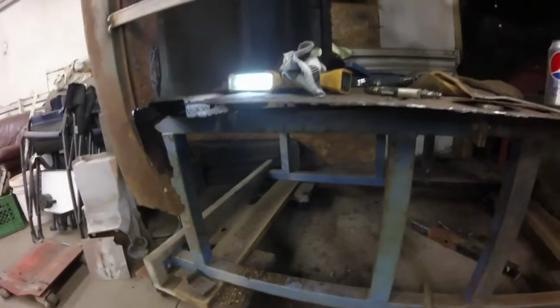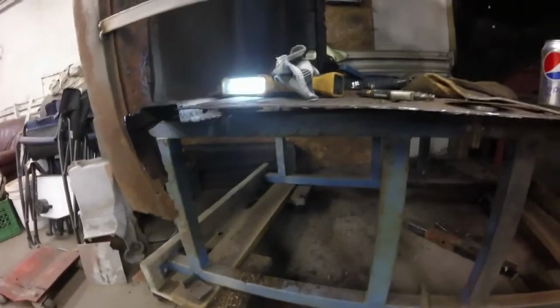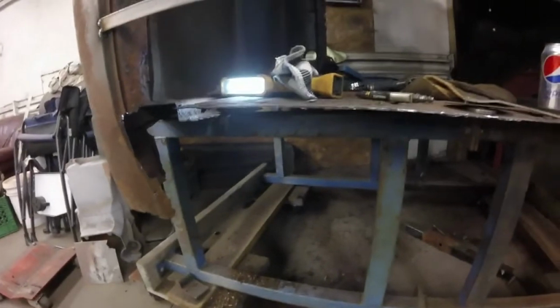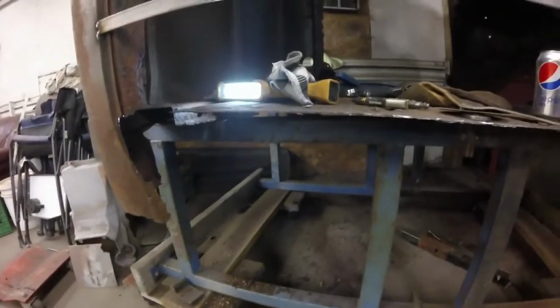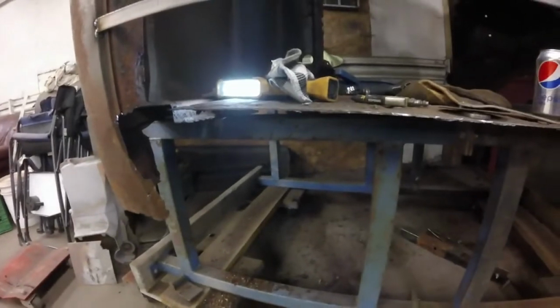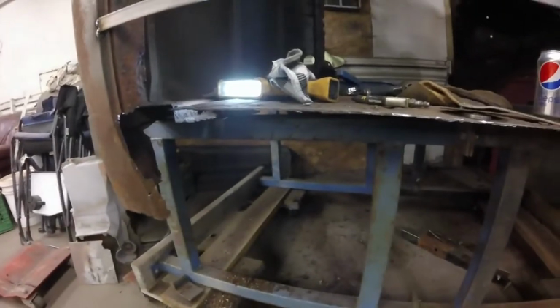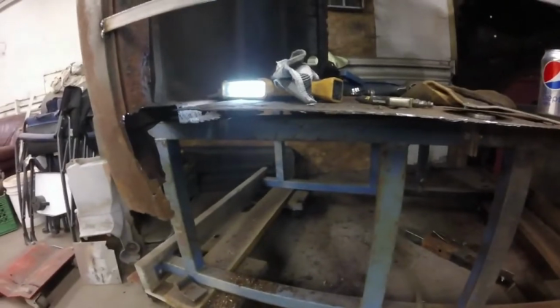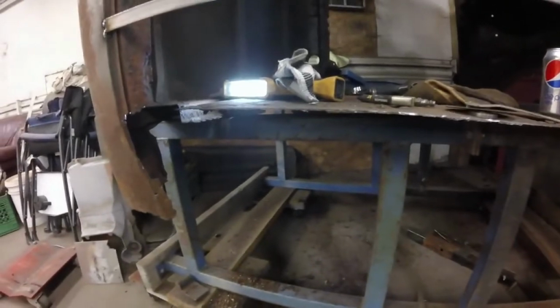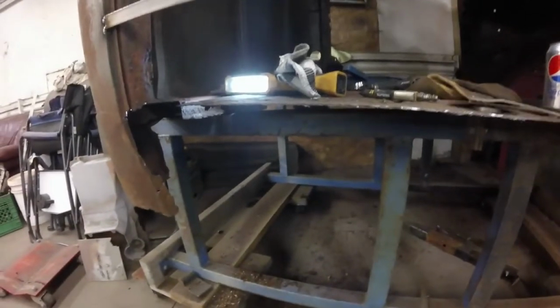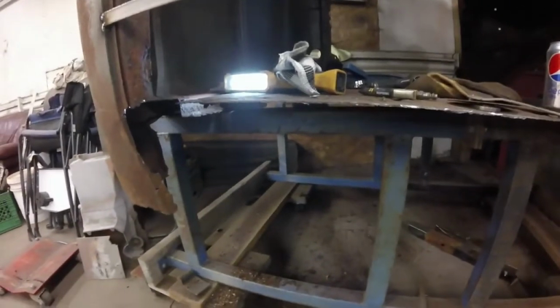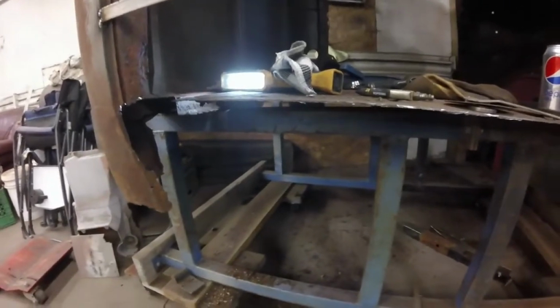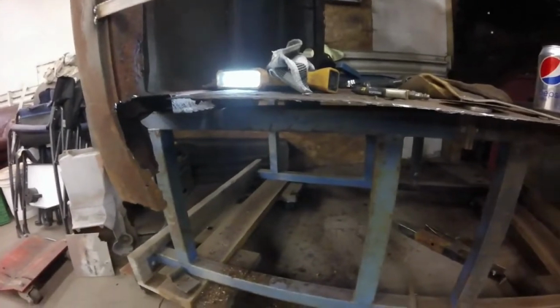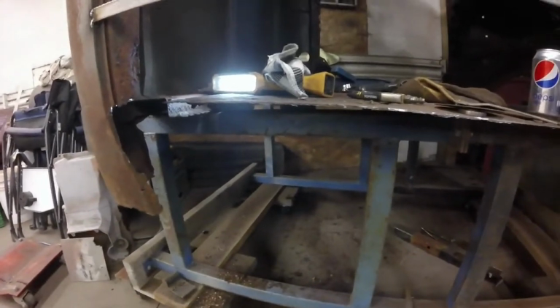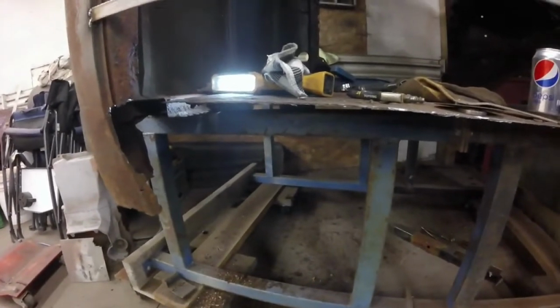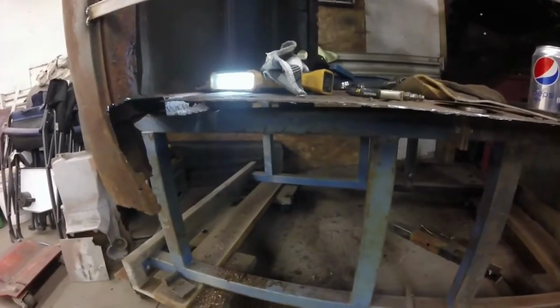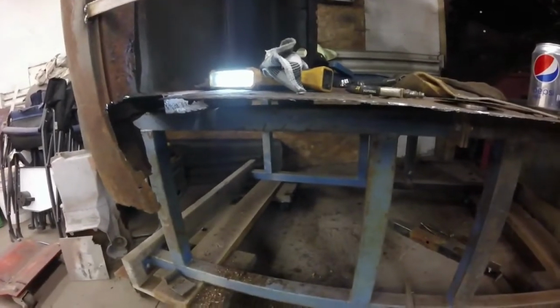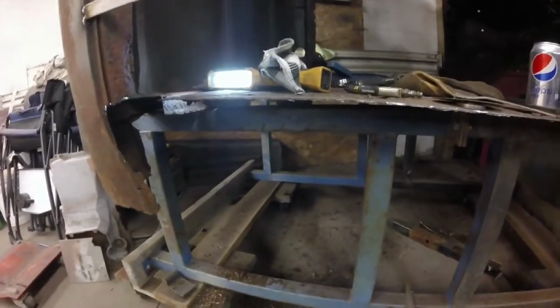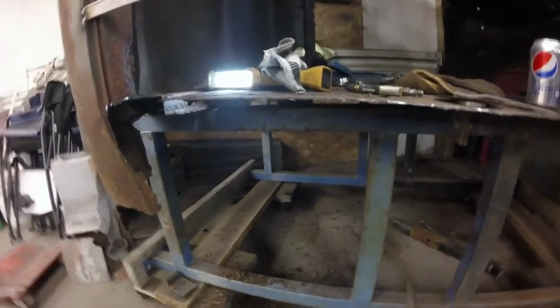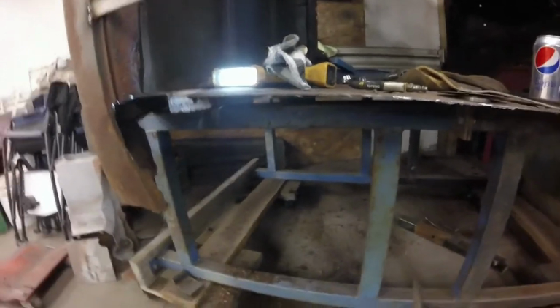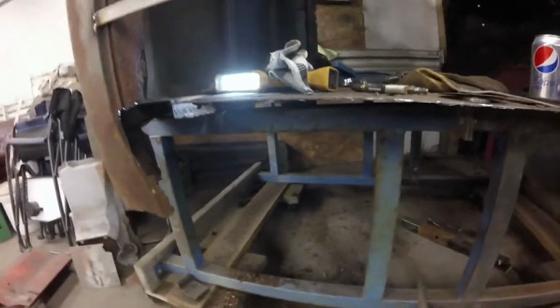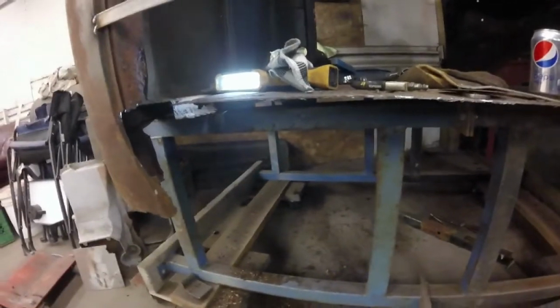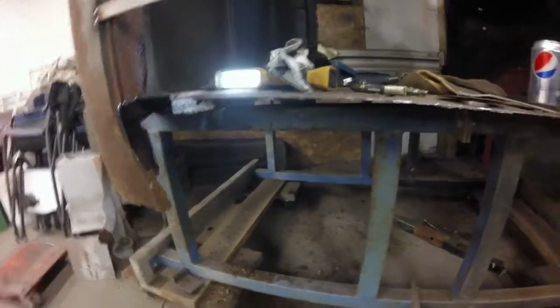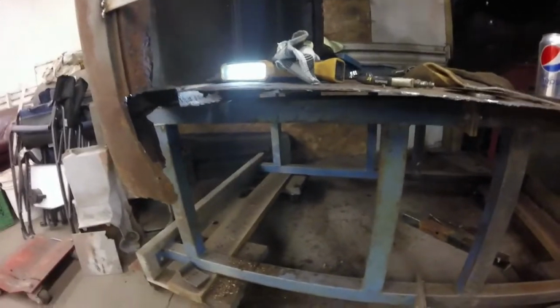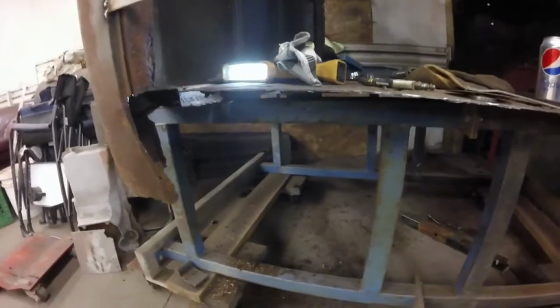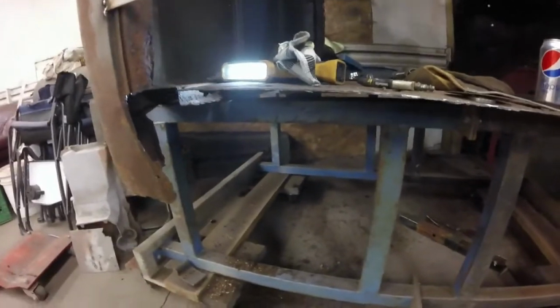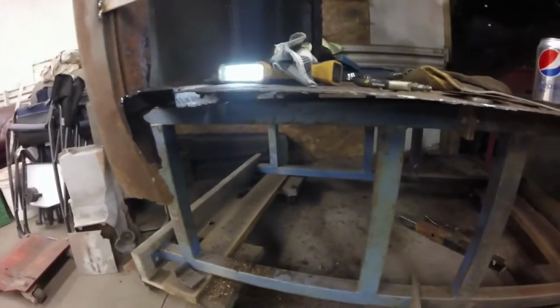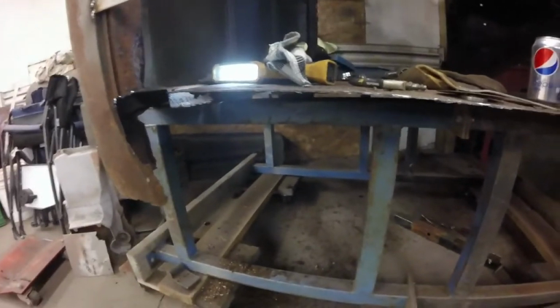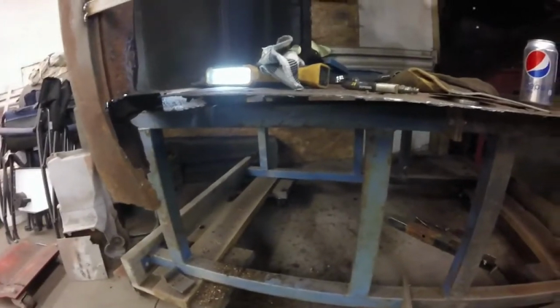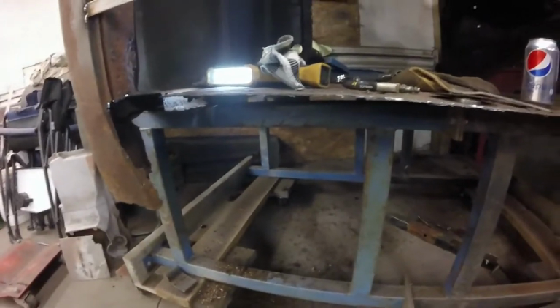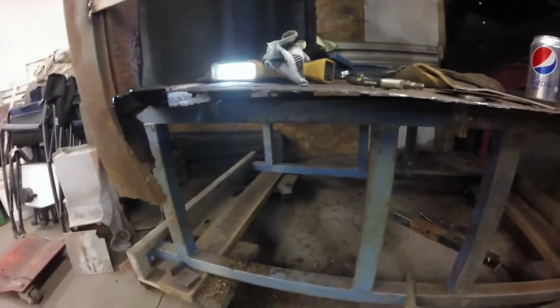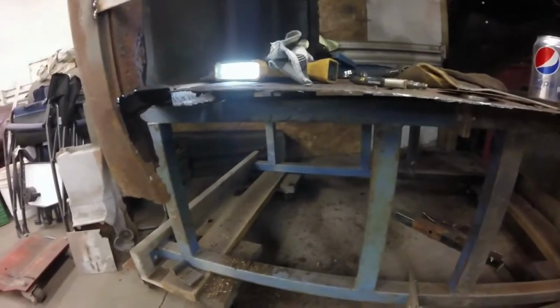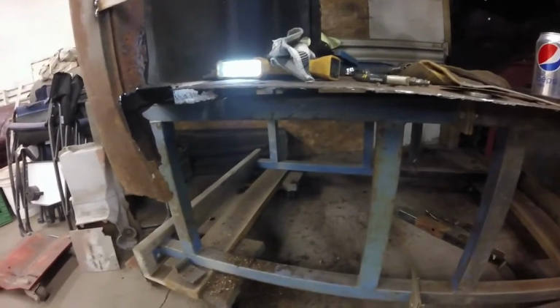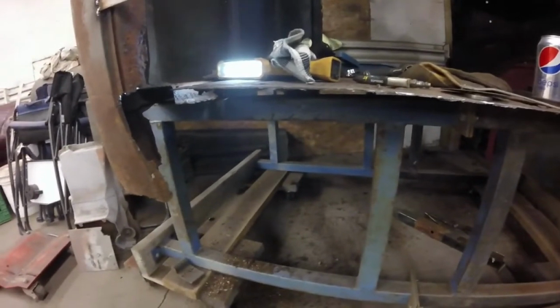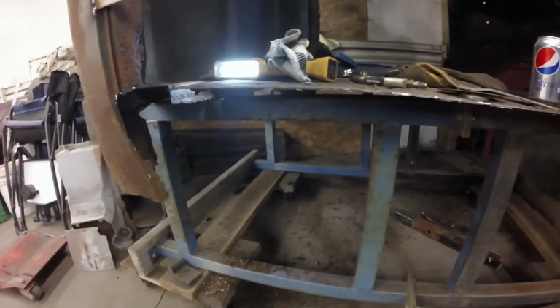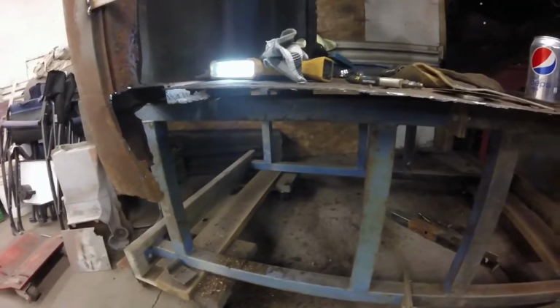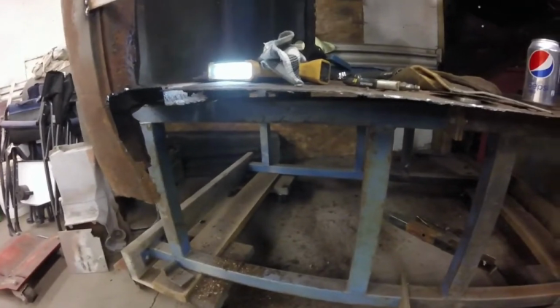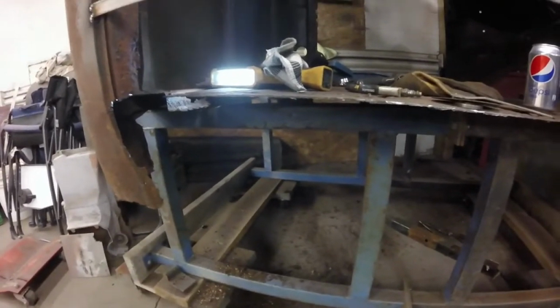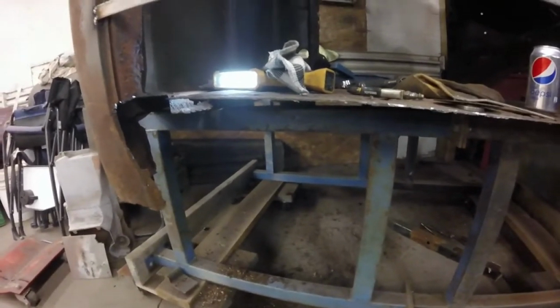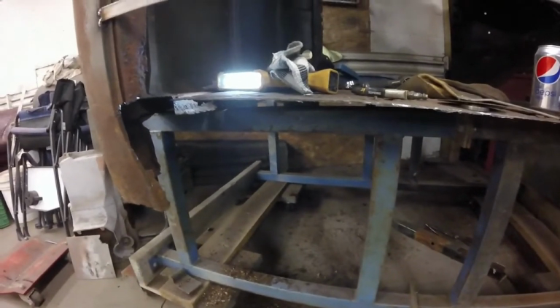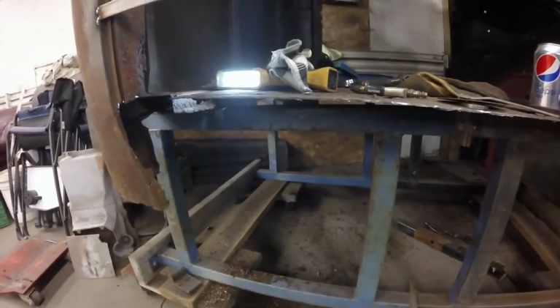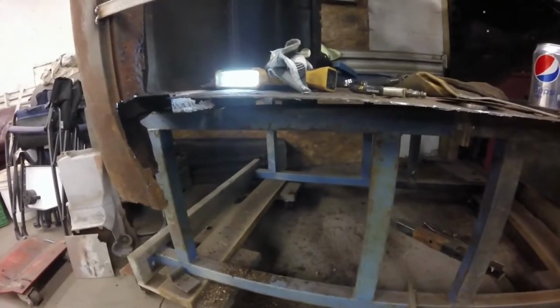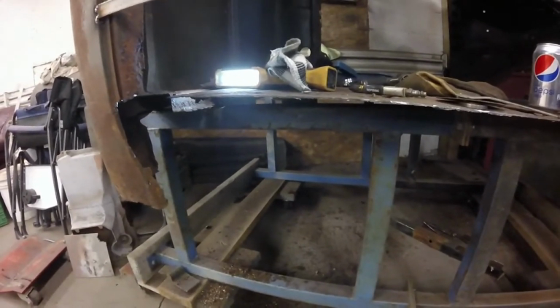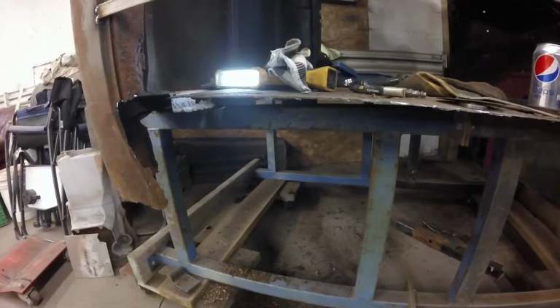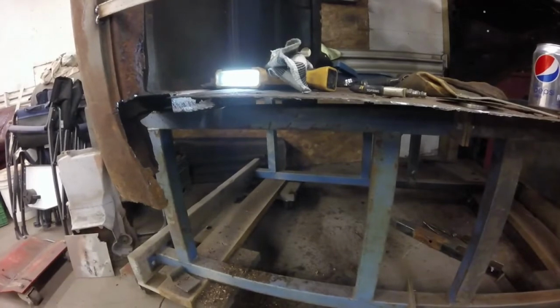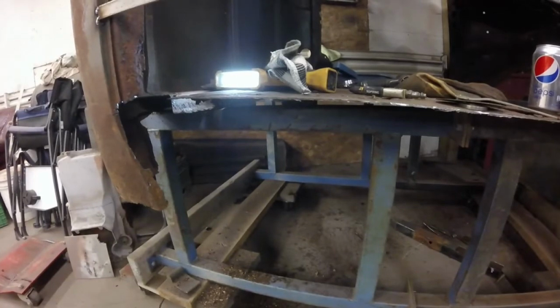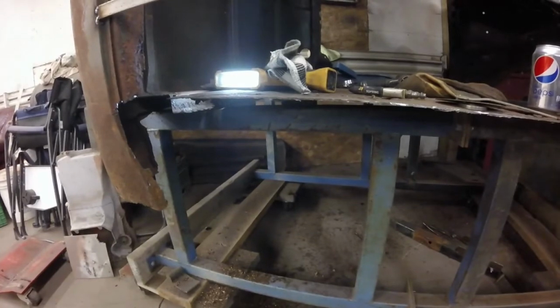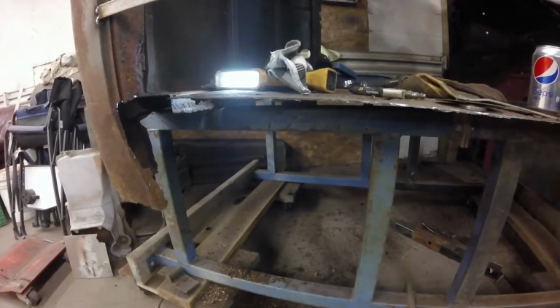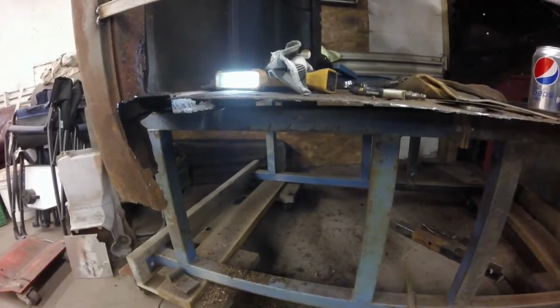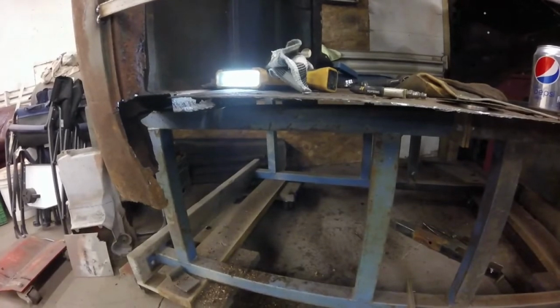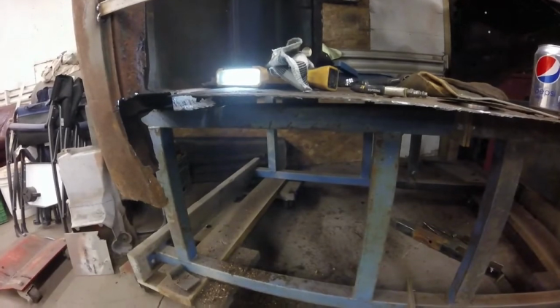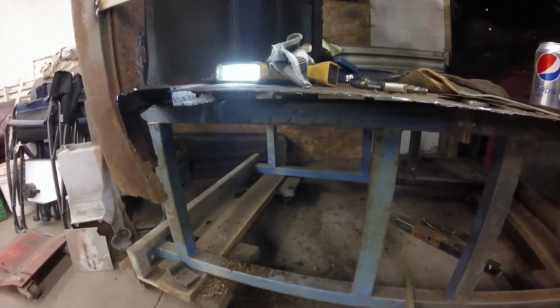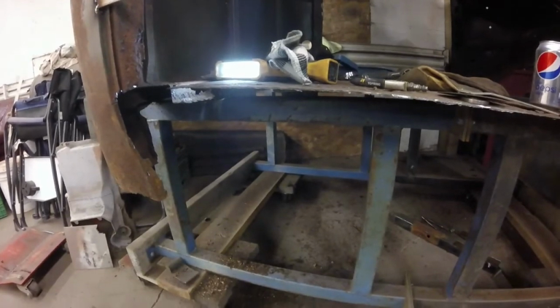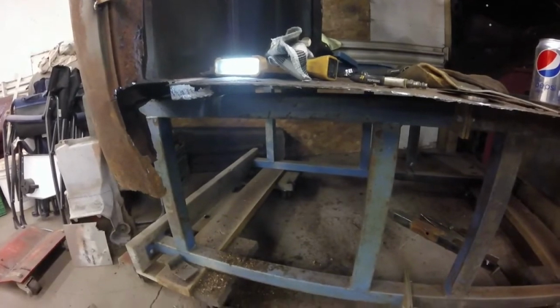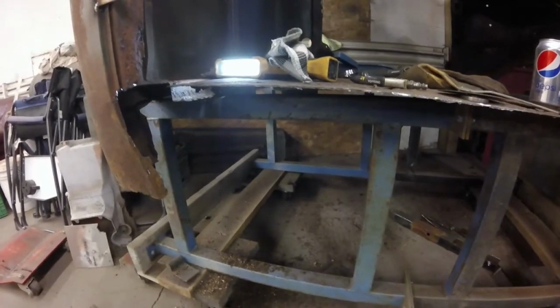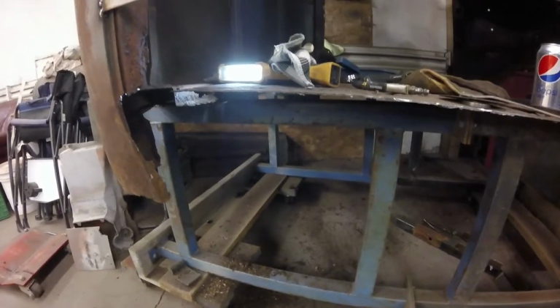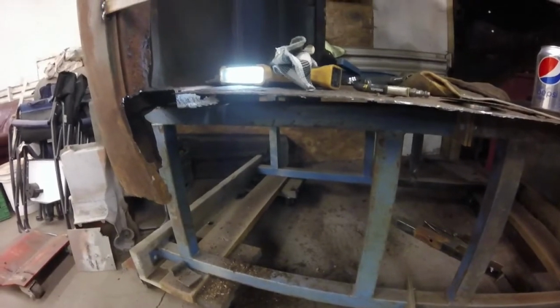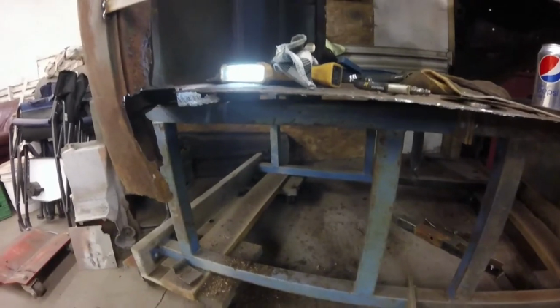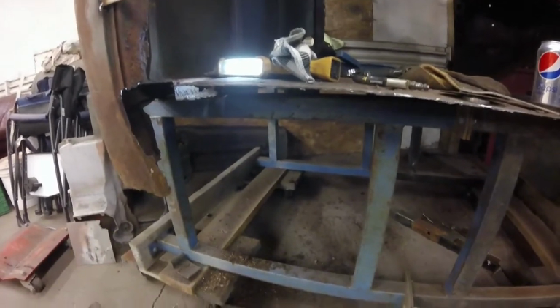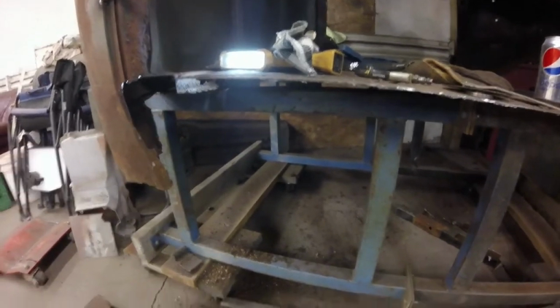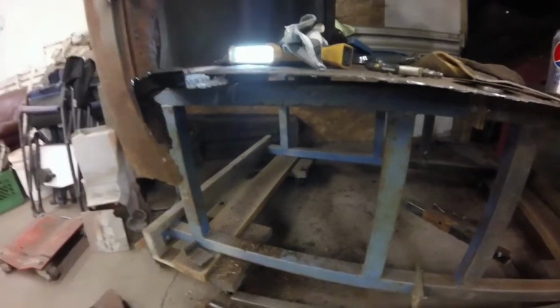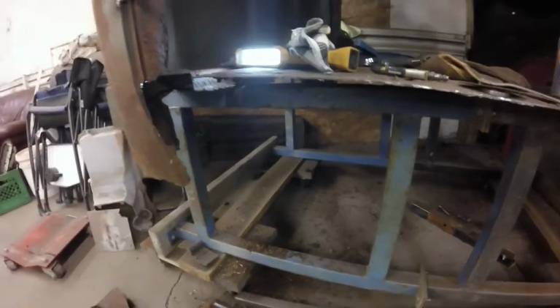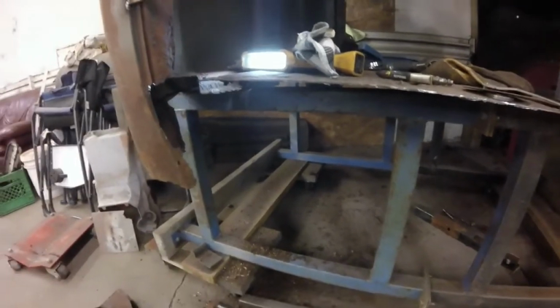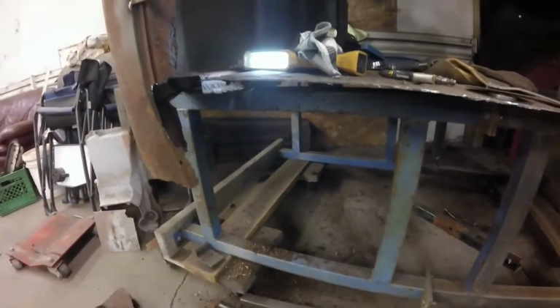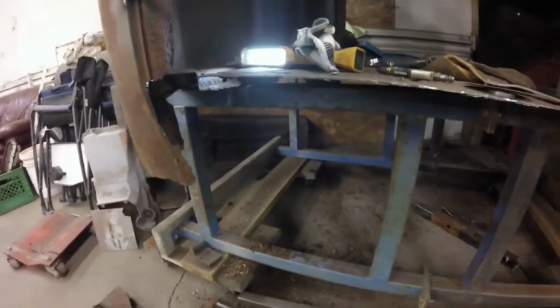We're going to lift that piece up that we got made and hammered in, and just get a little fitment done to it and see what it looks like.